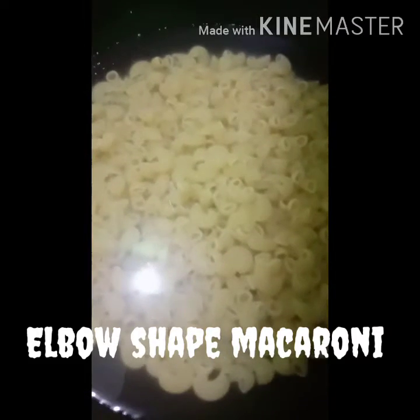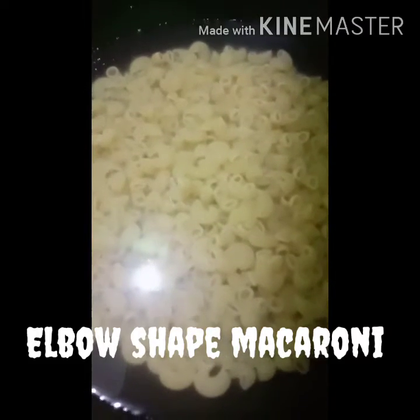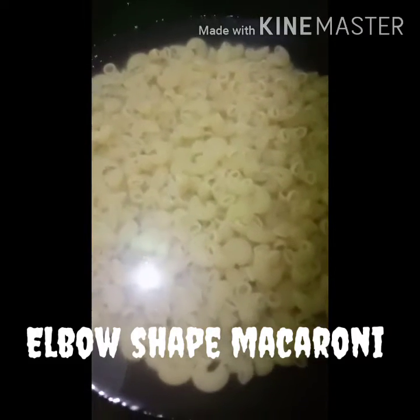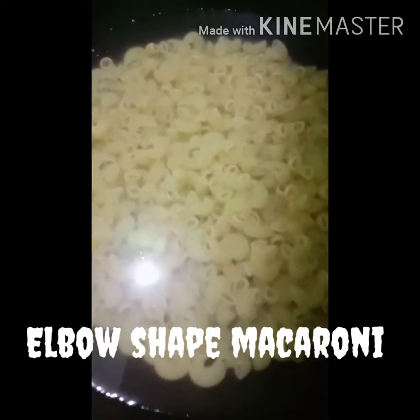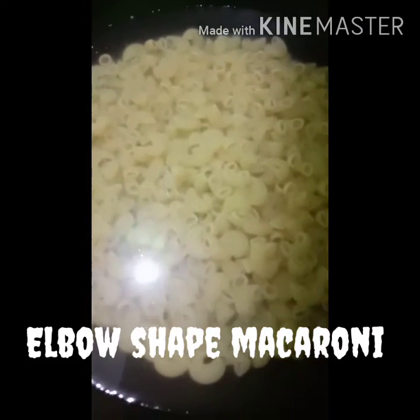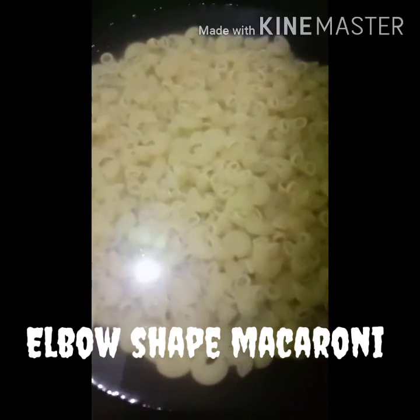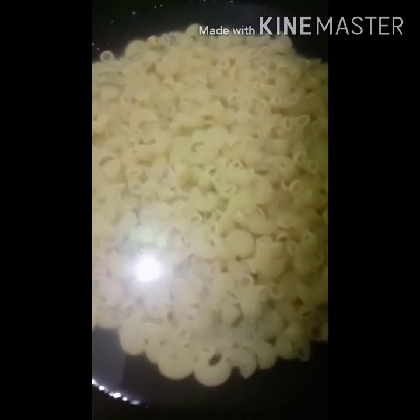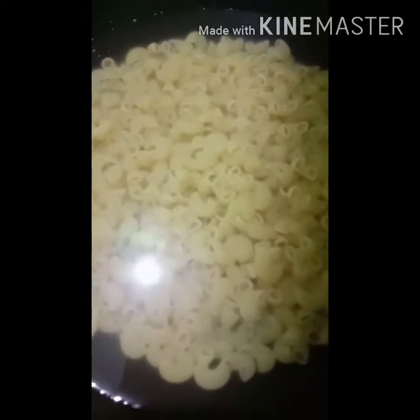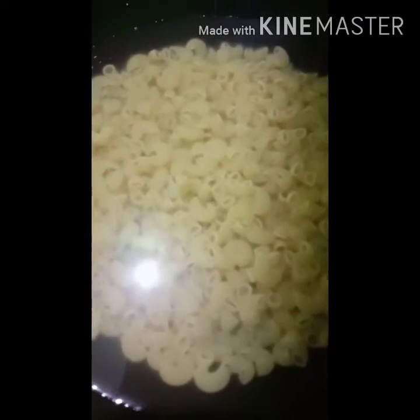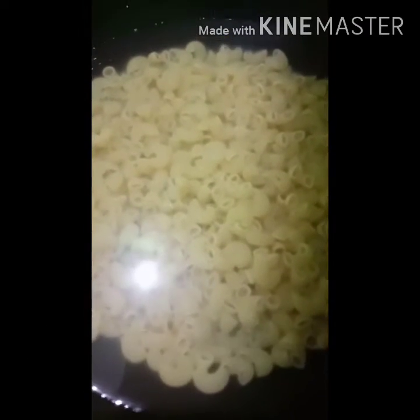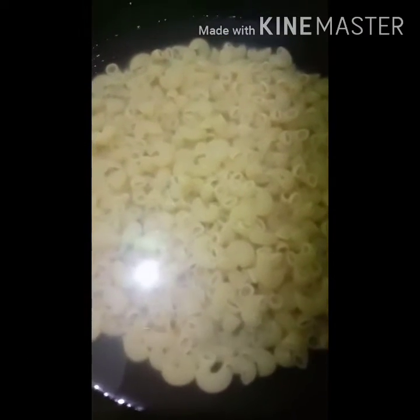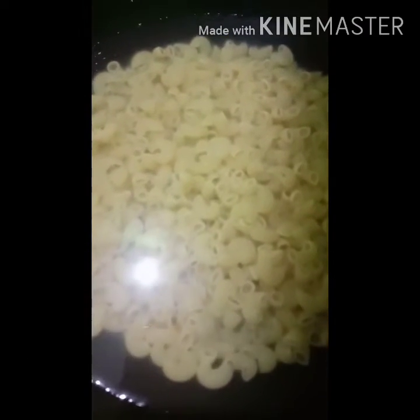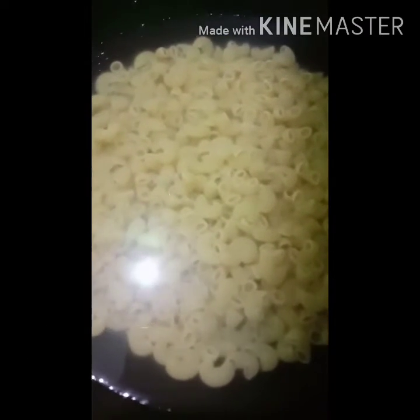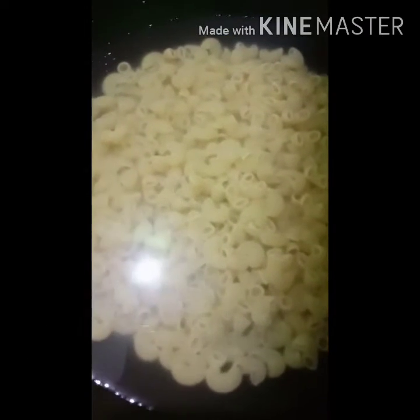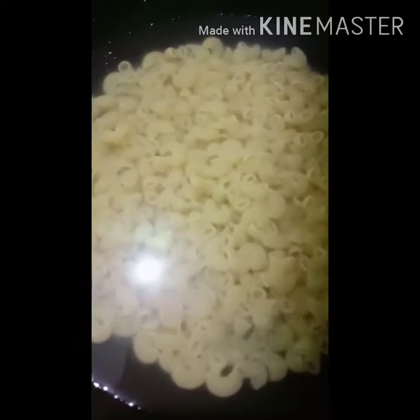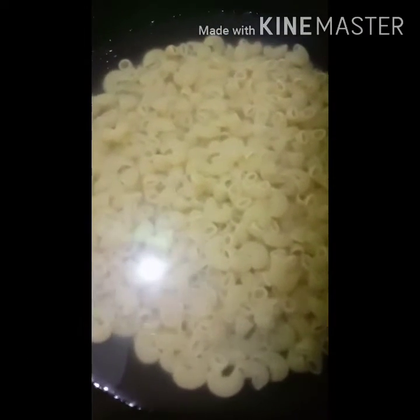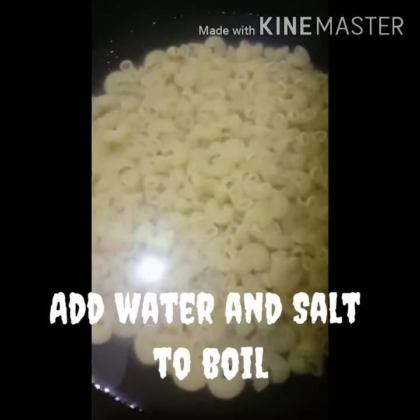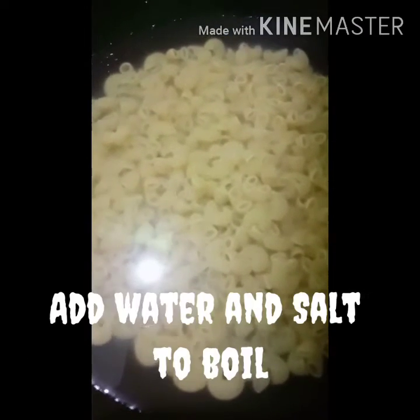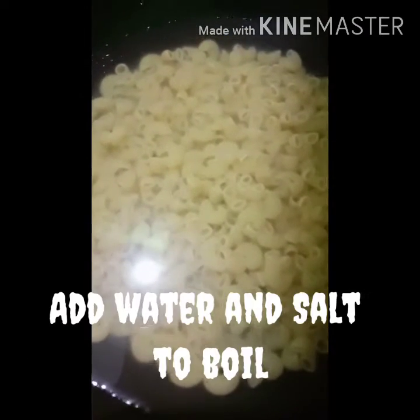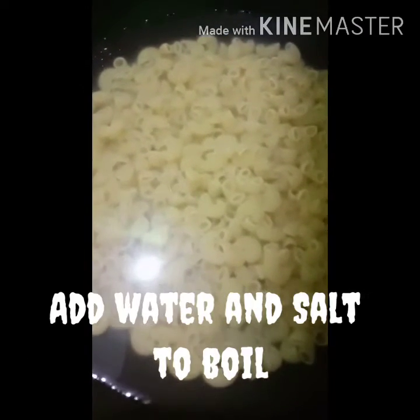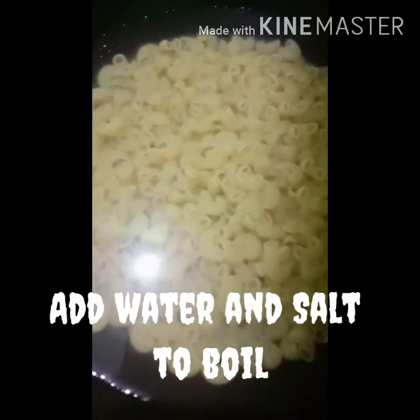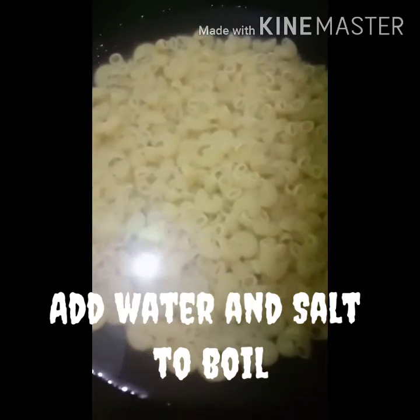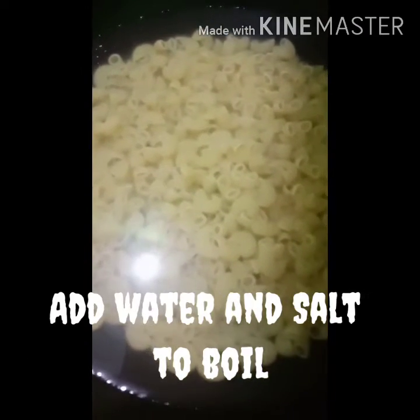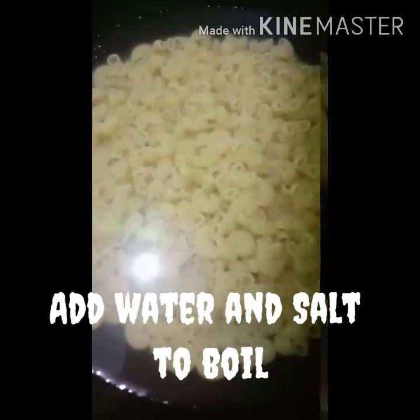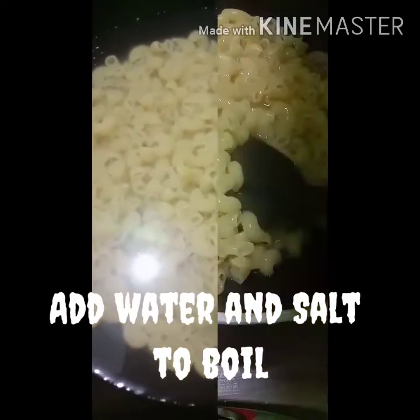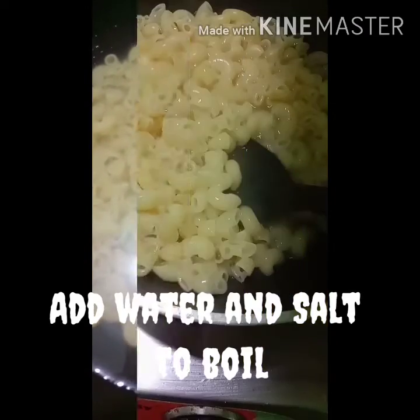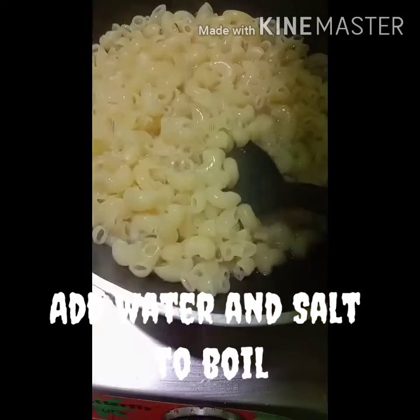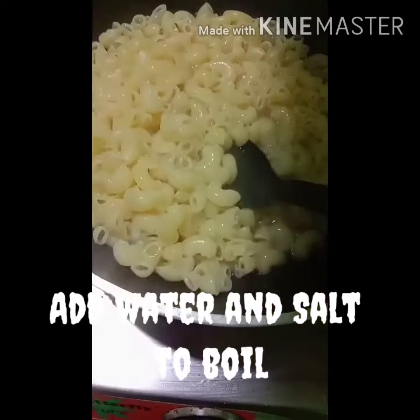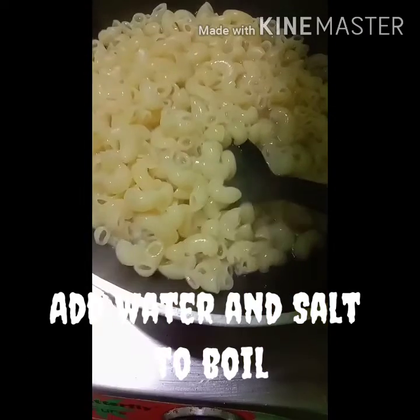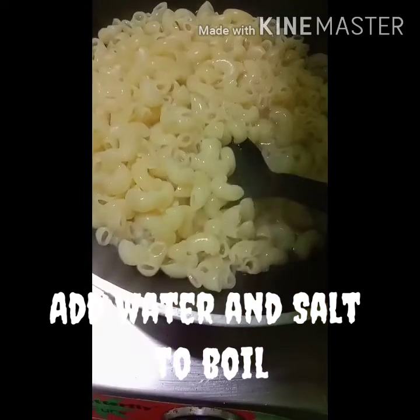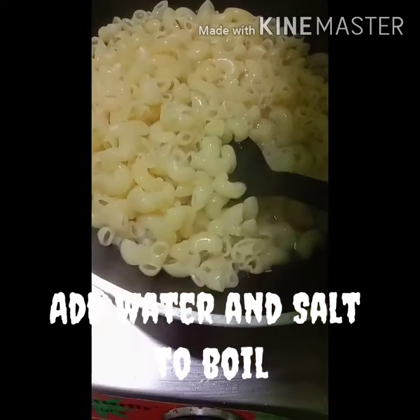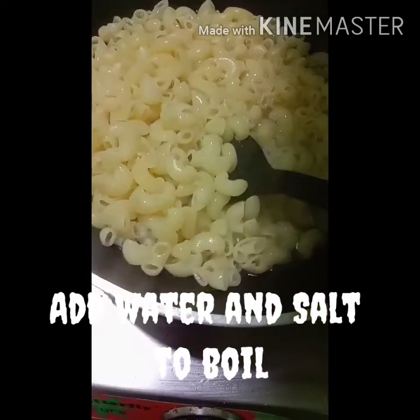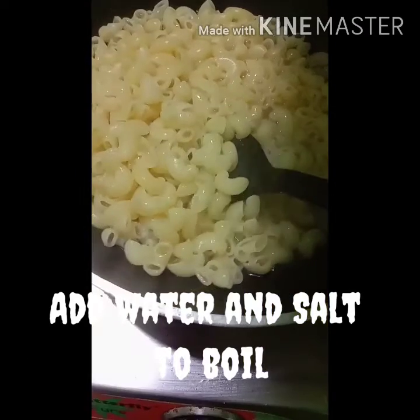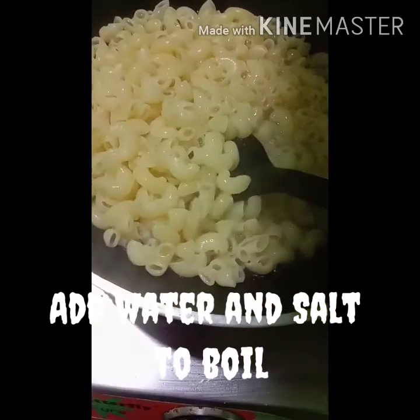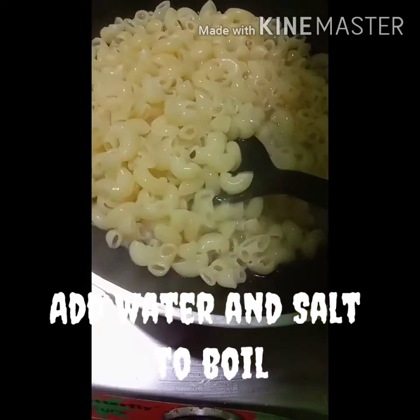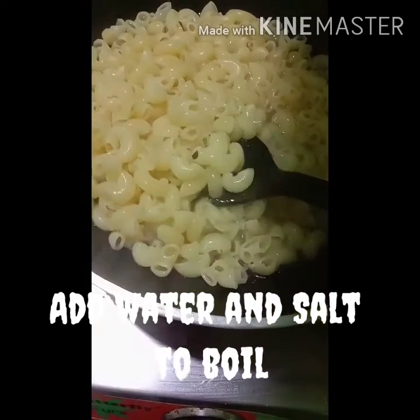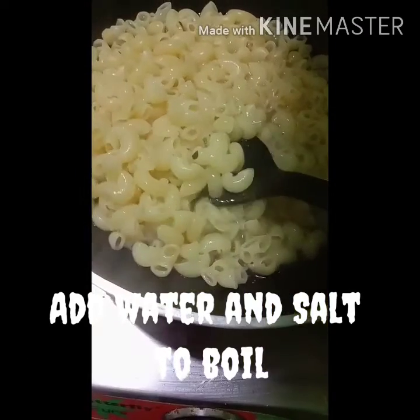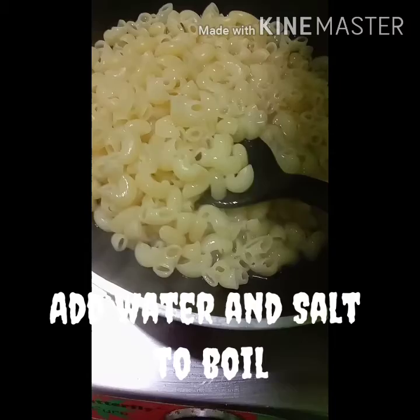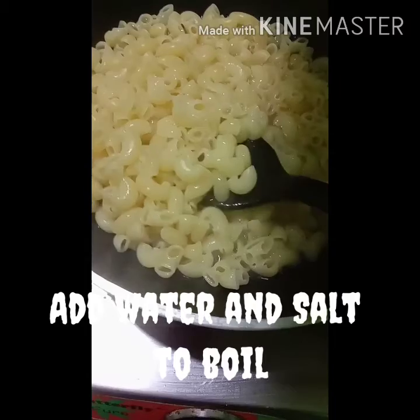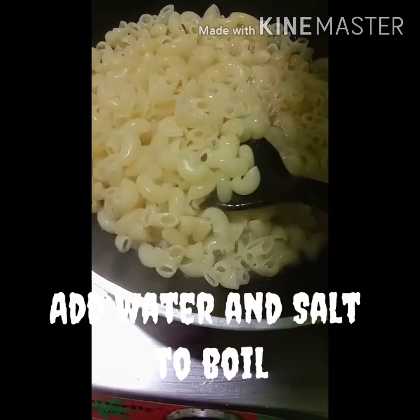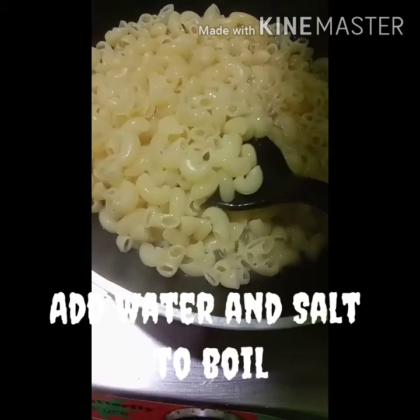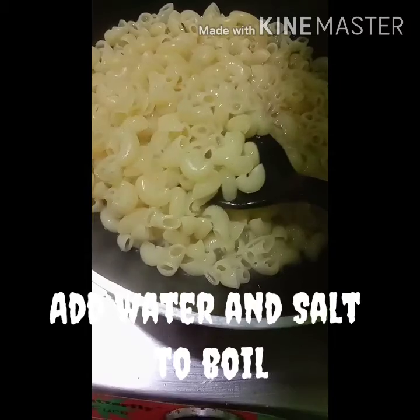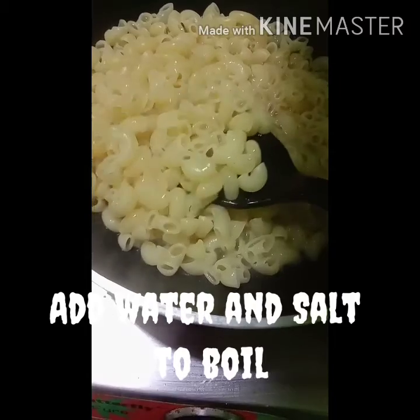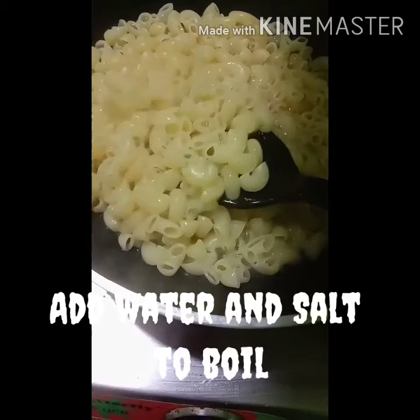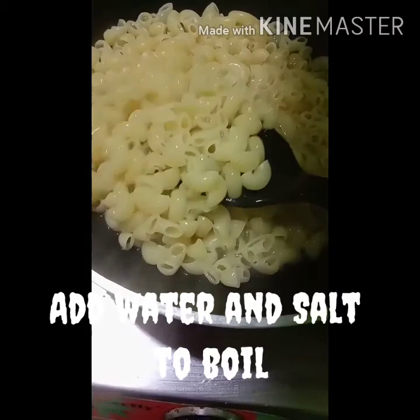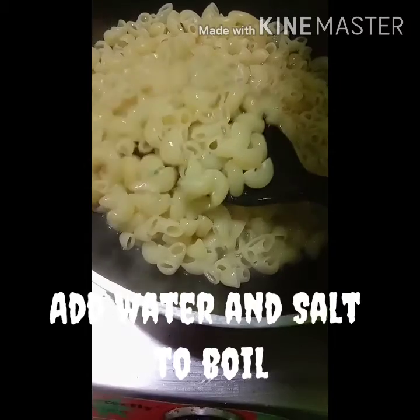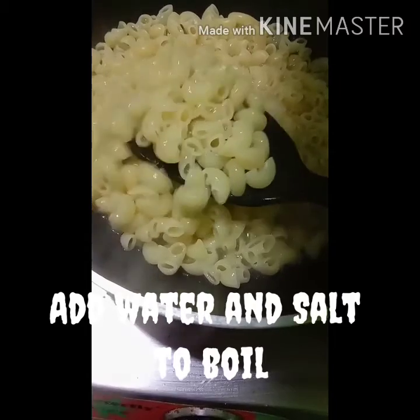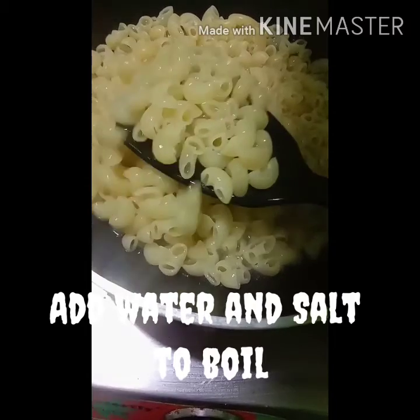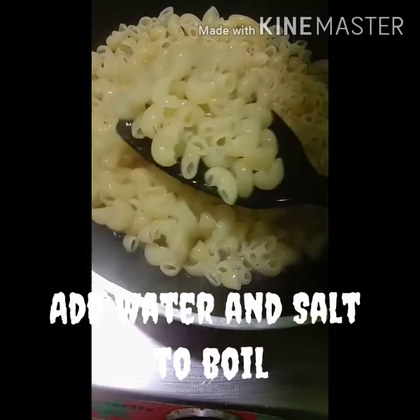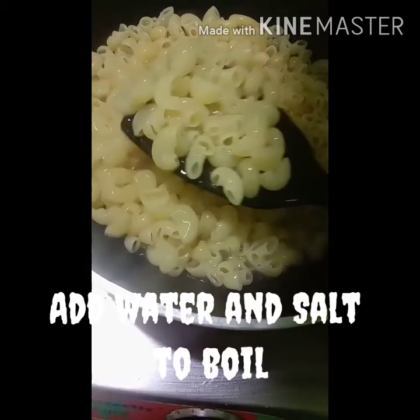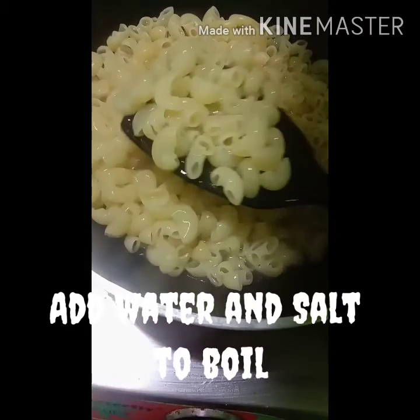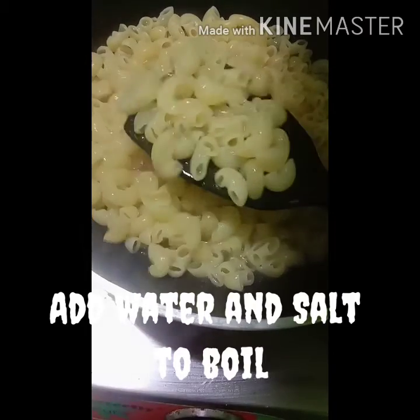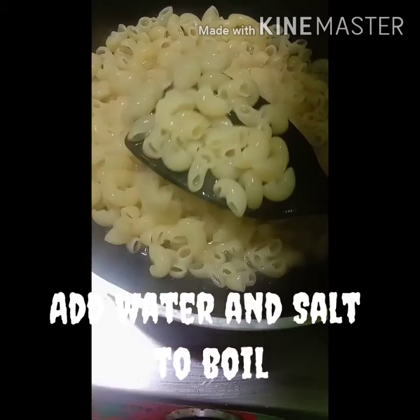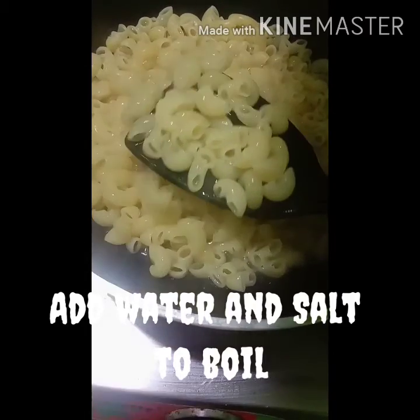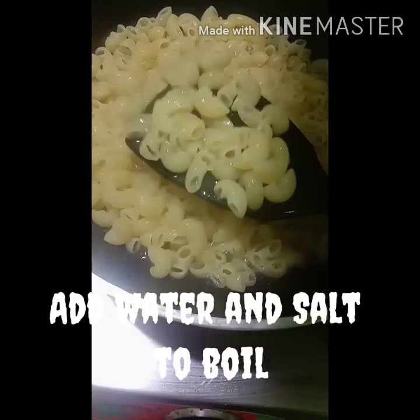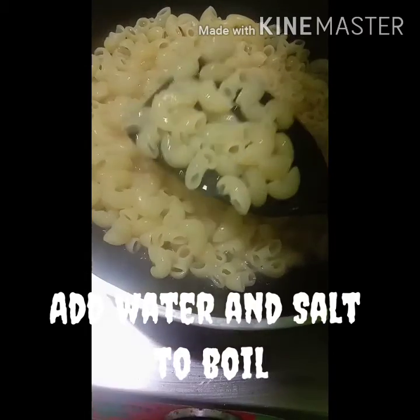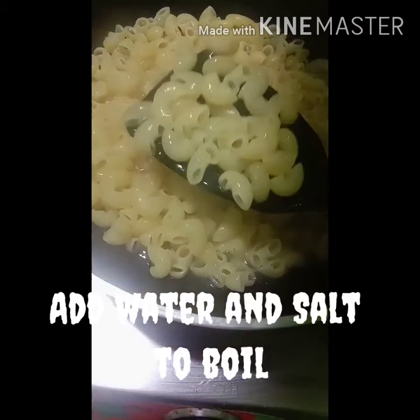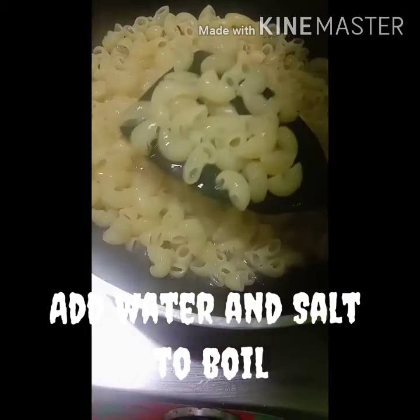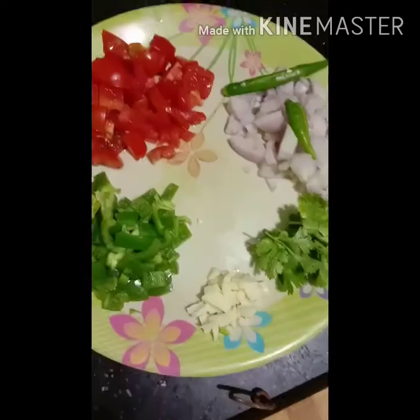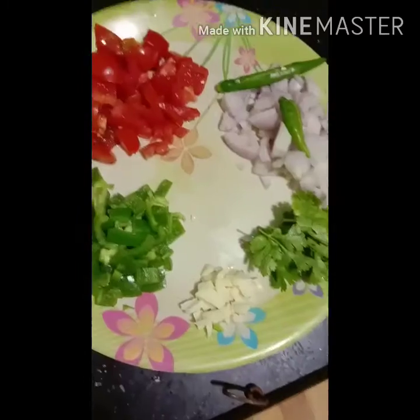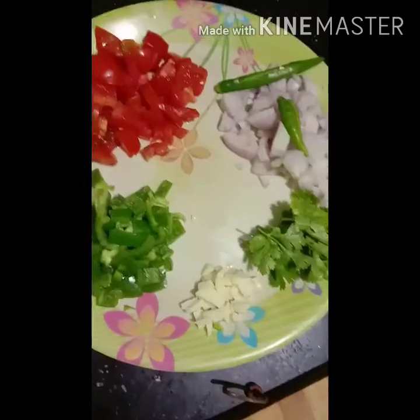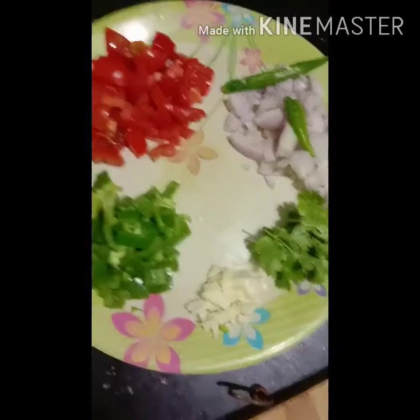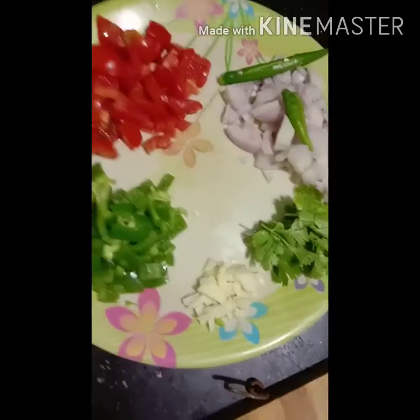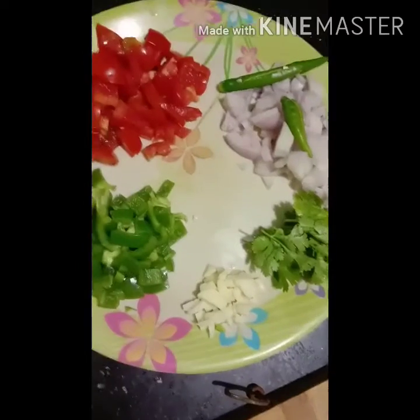We will put a spoon of oil in the pot with a salt in the pot. We will dry it.